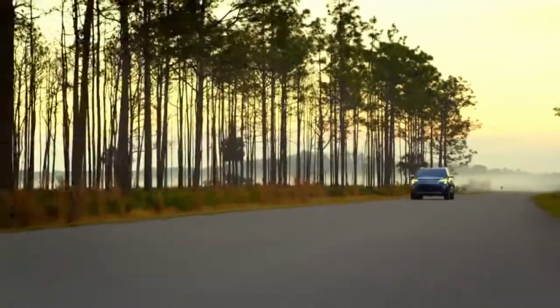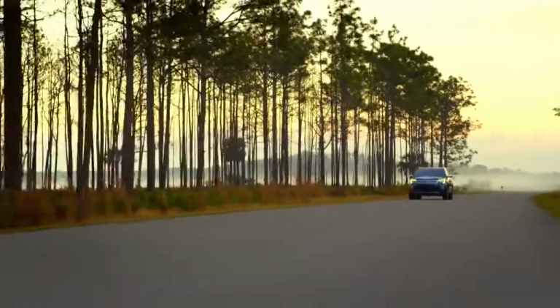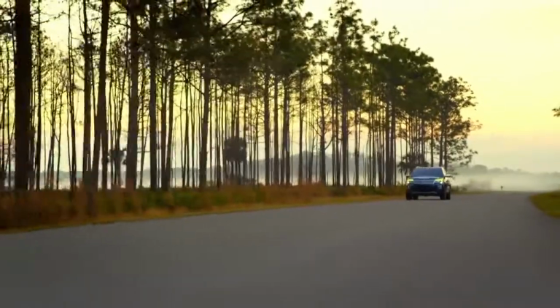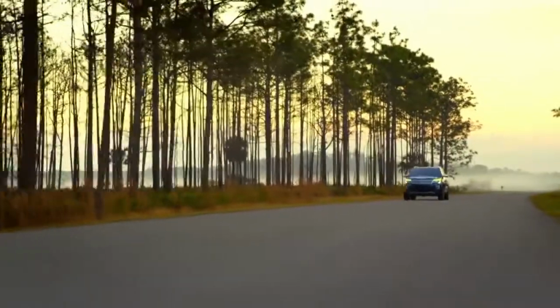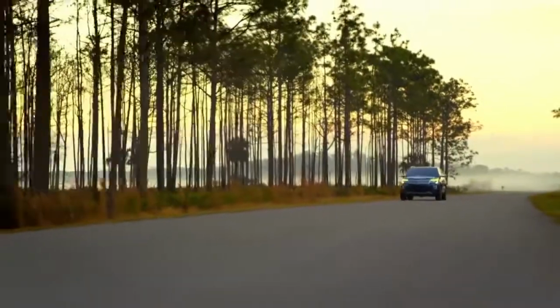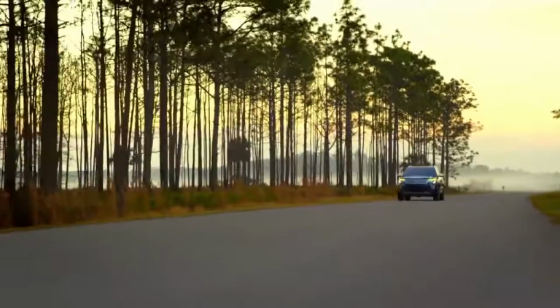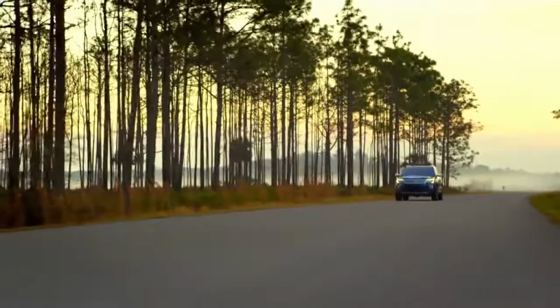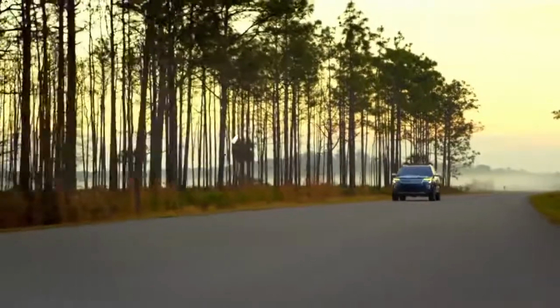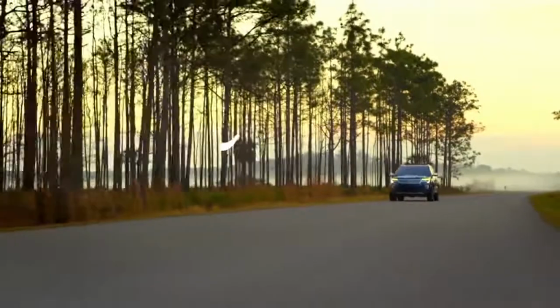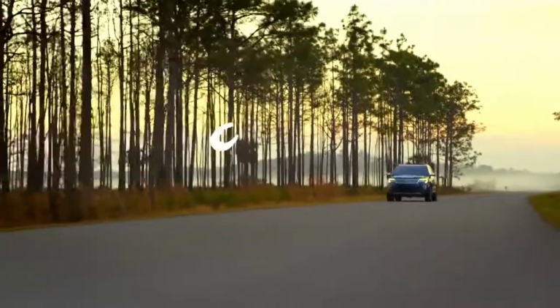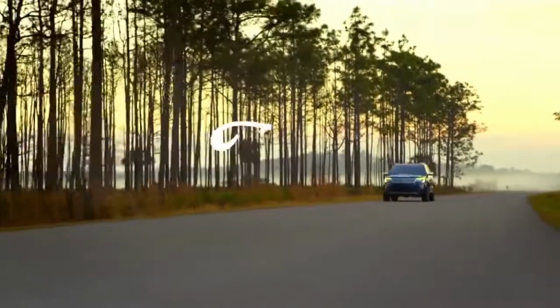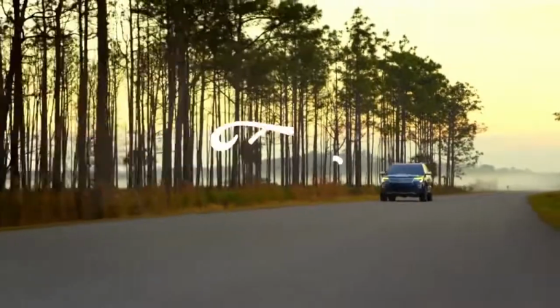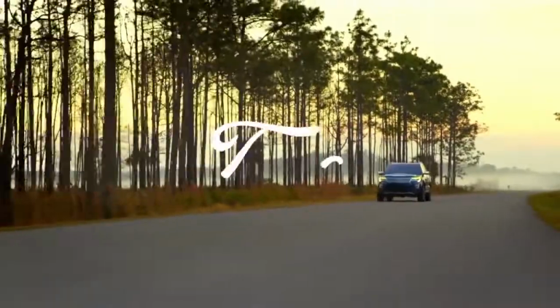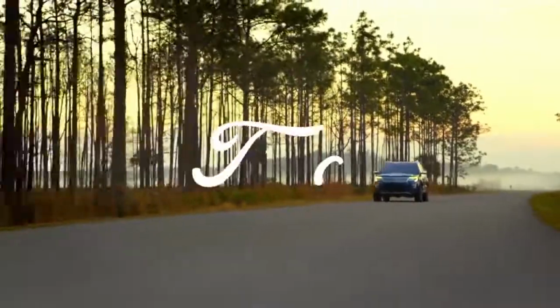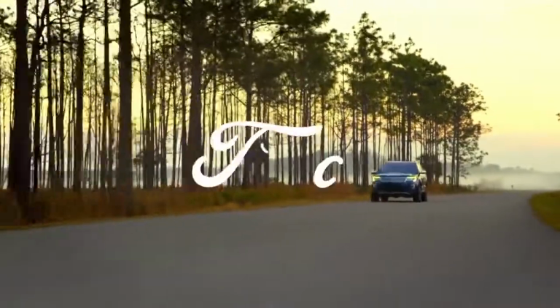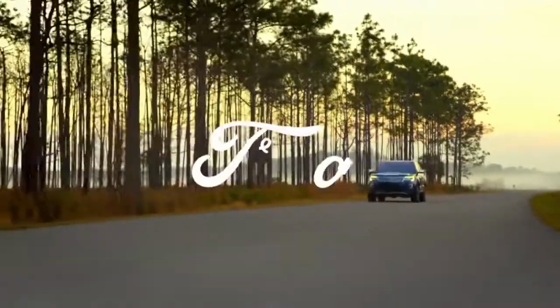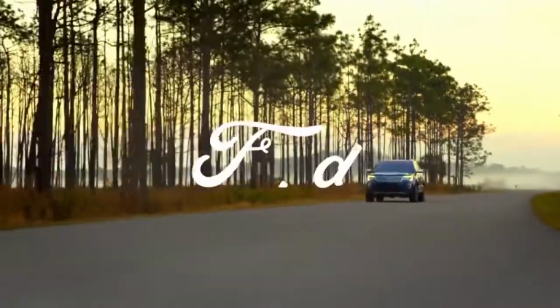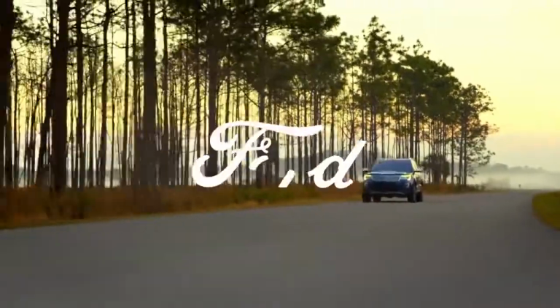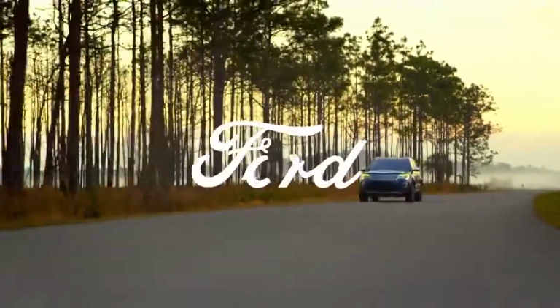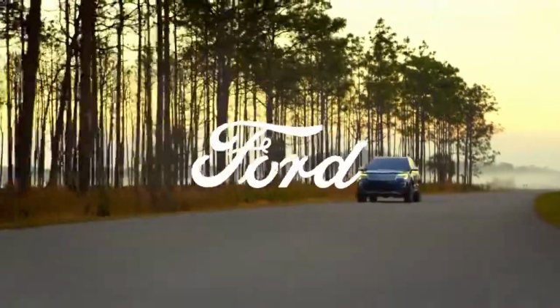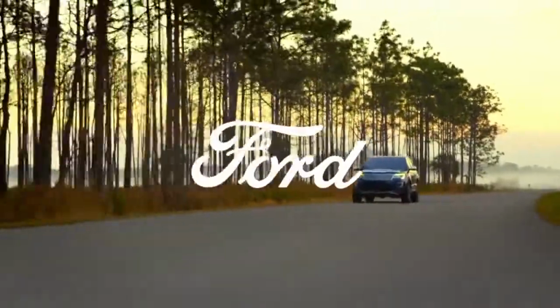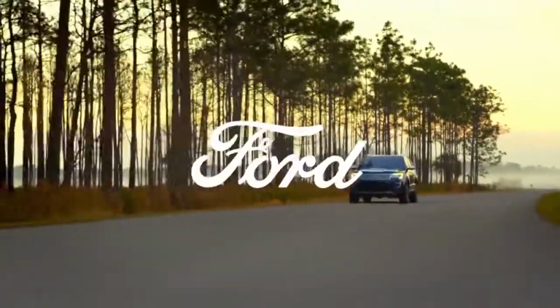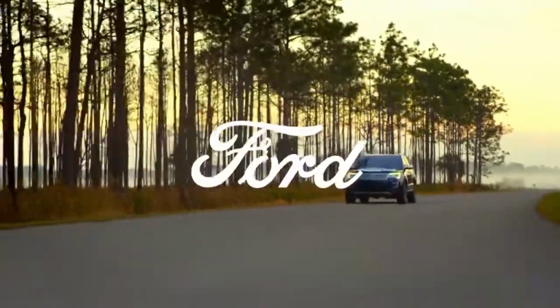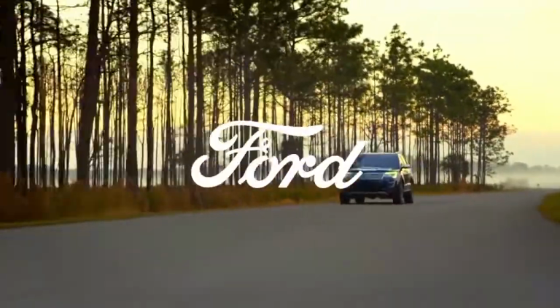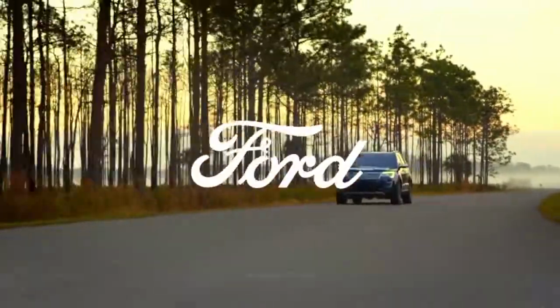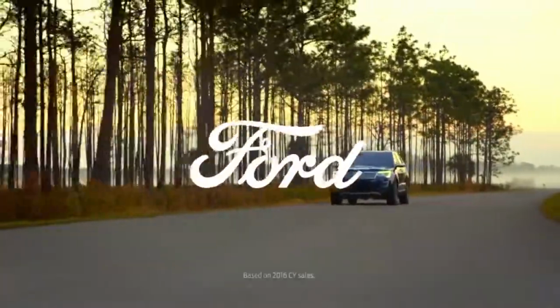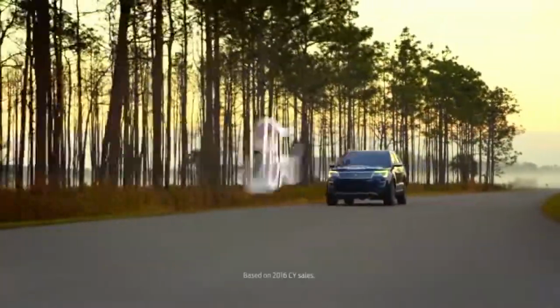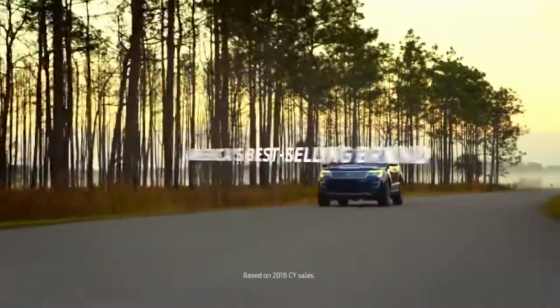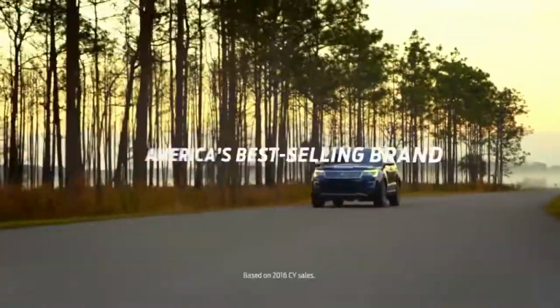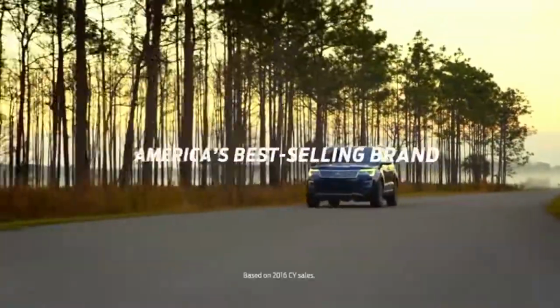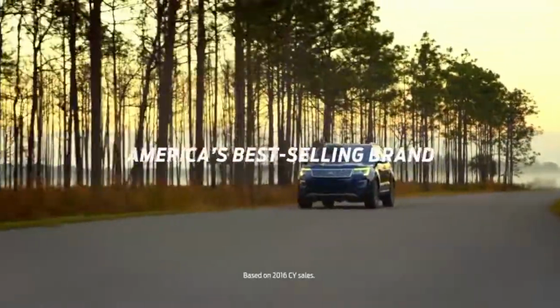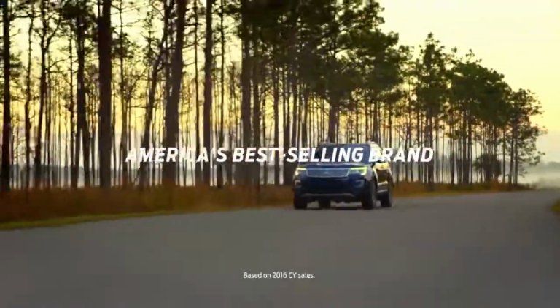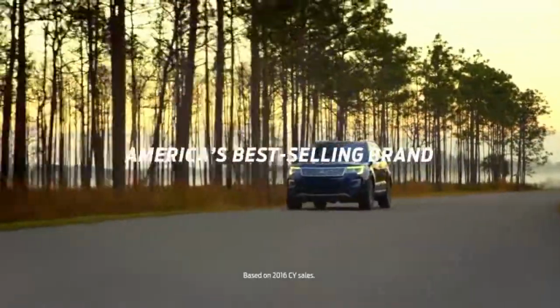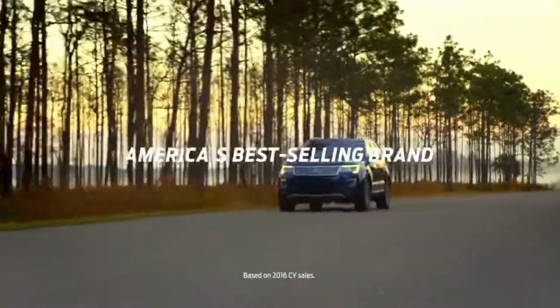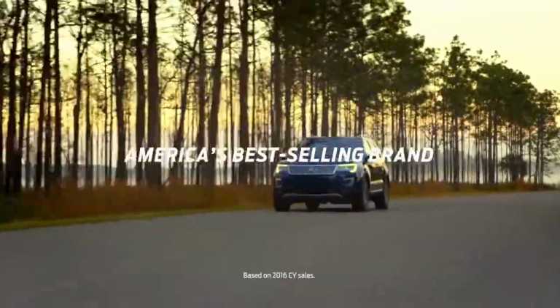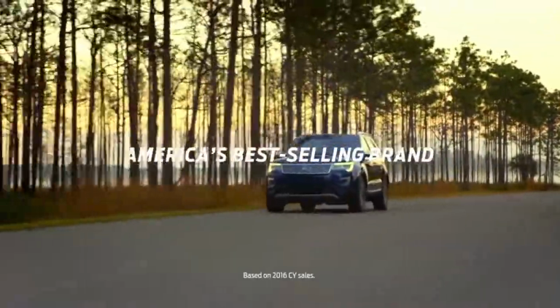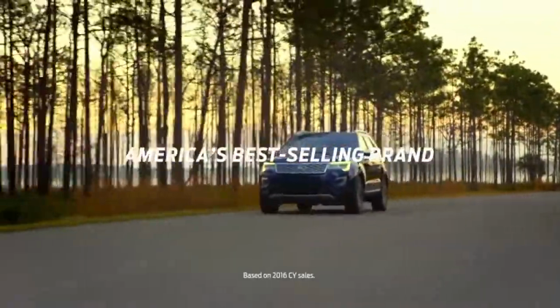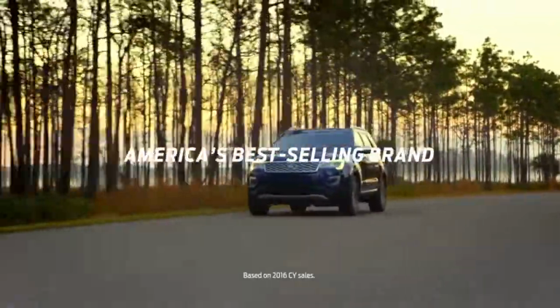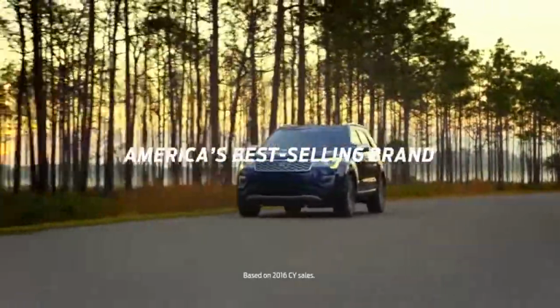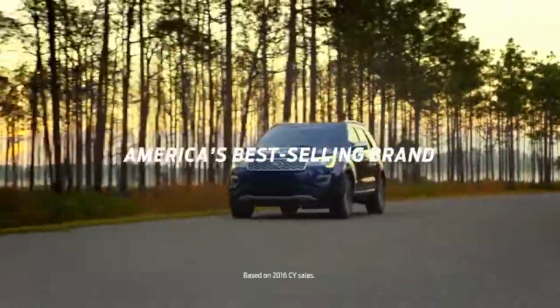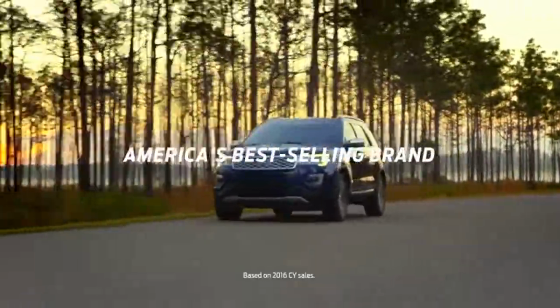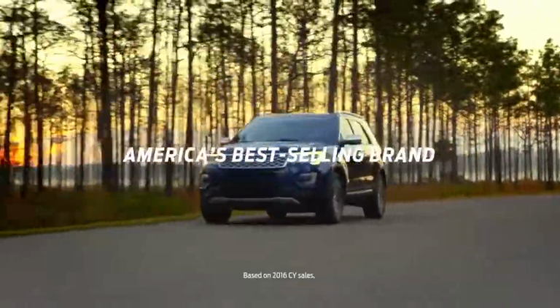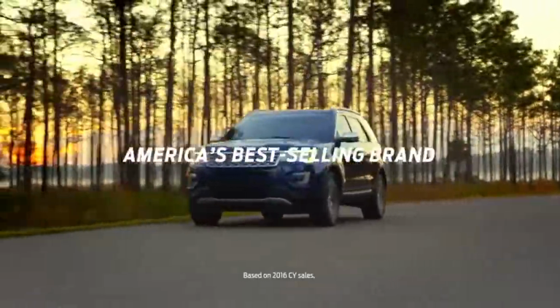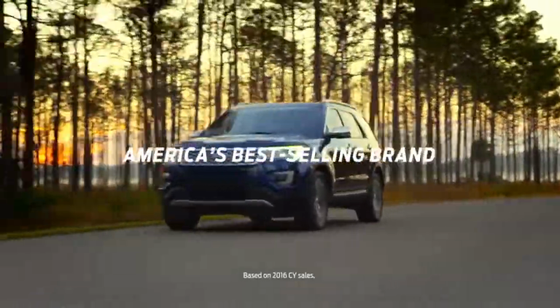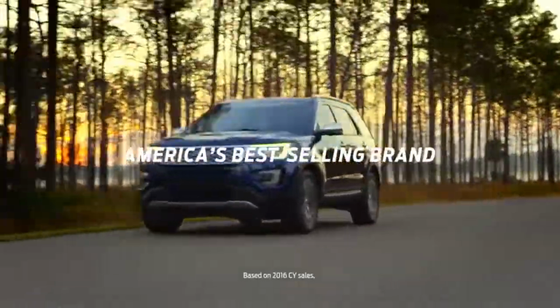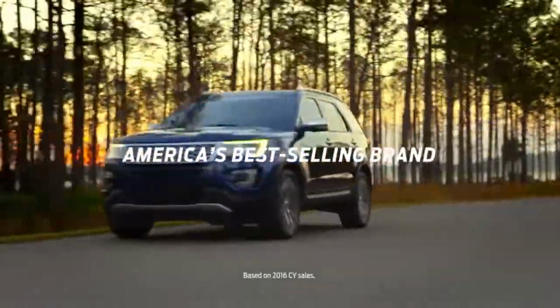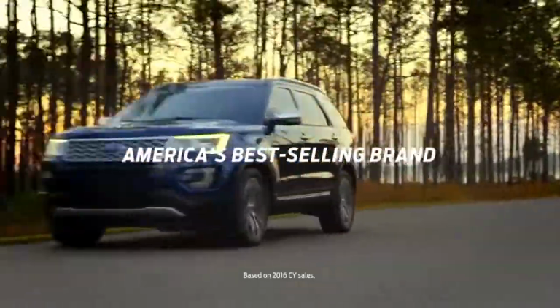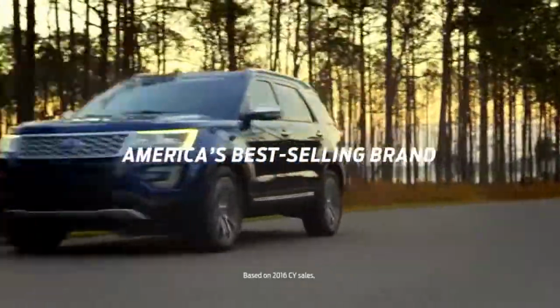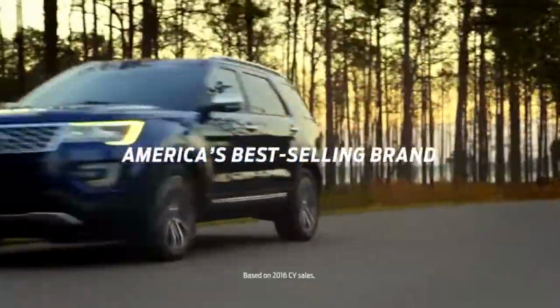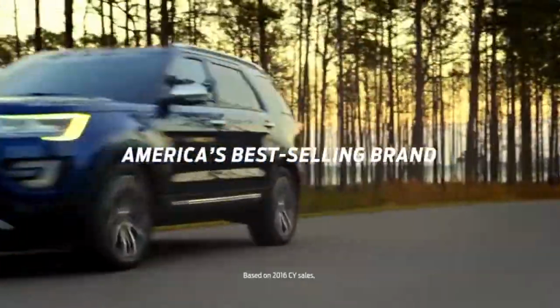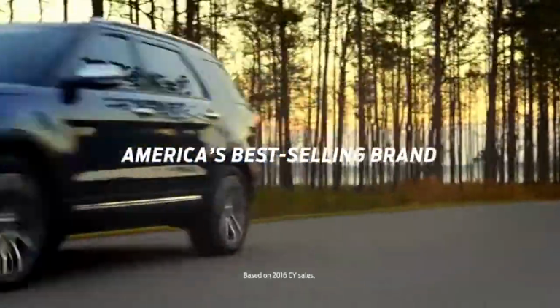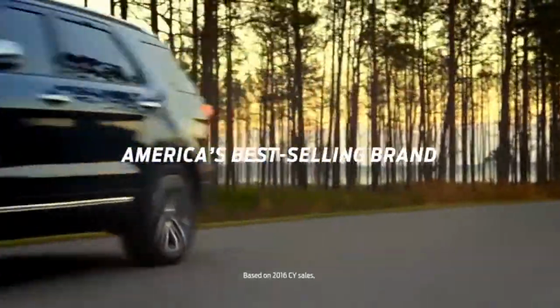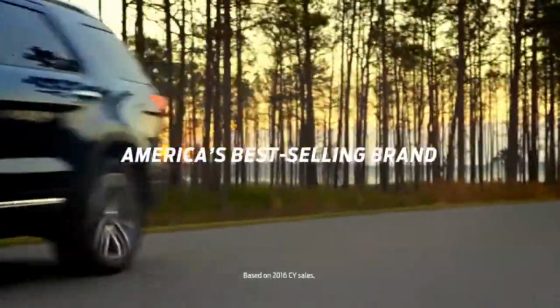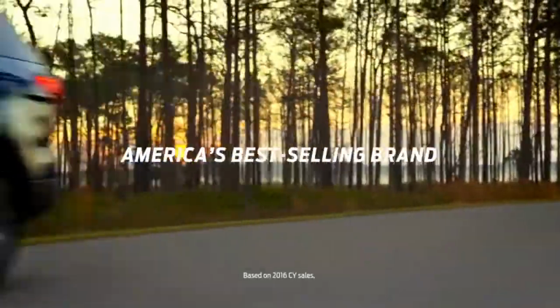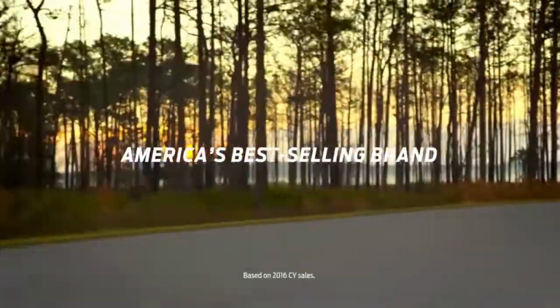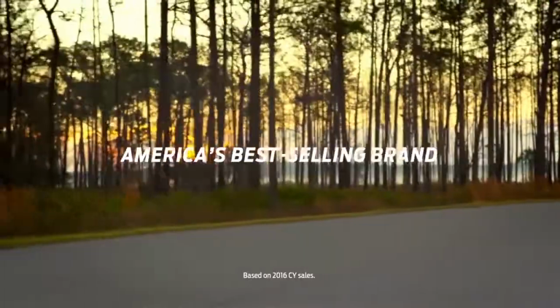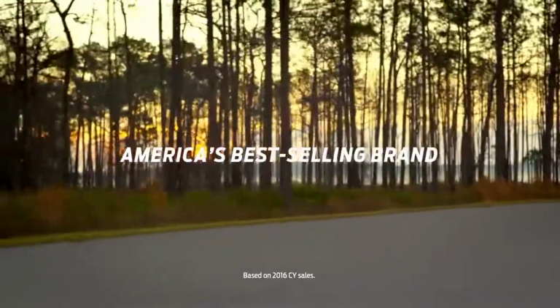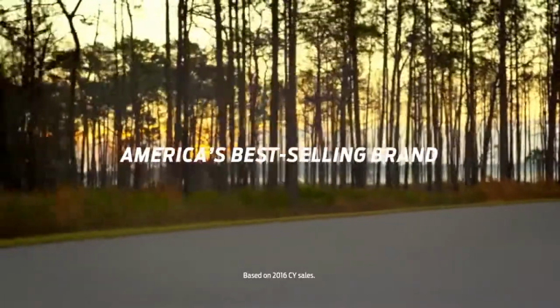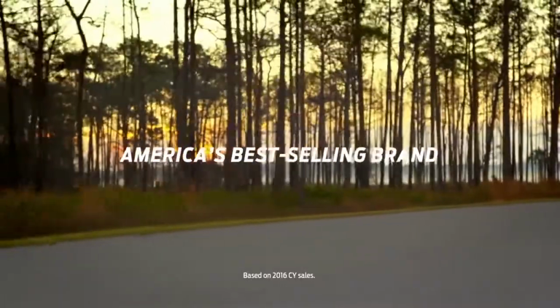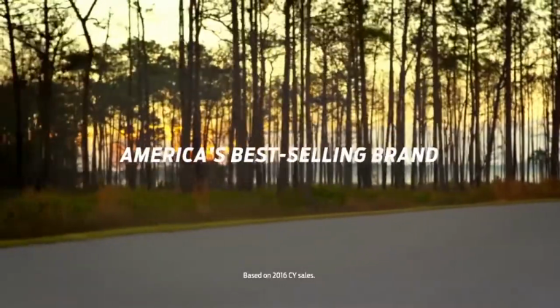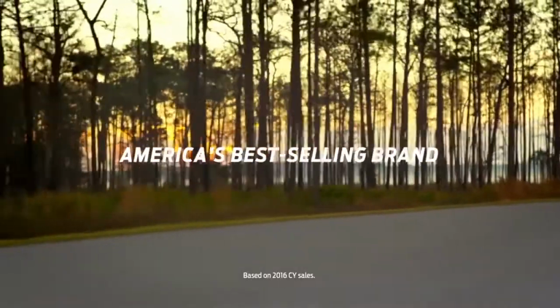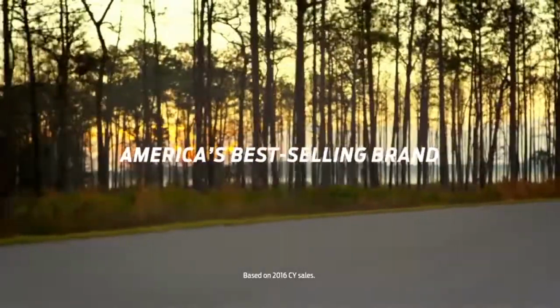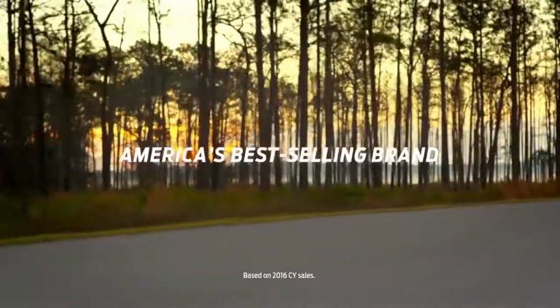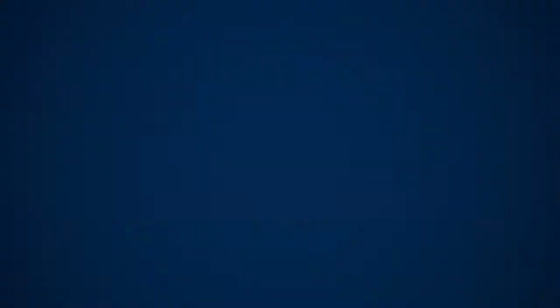Going further to bring you the features you're looking for. That's Ford. And that's how you become America's best-selling brand.